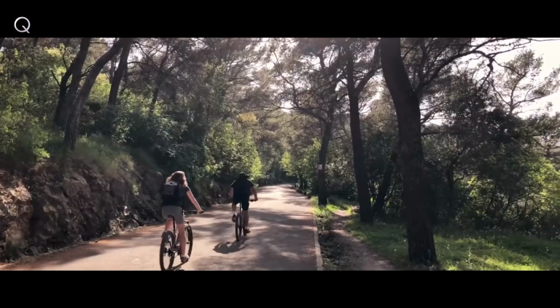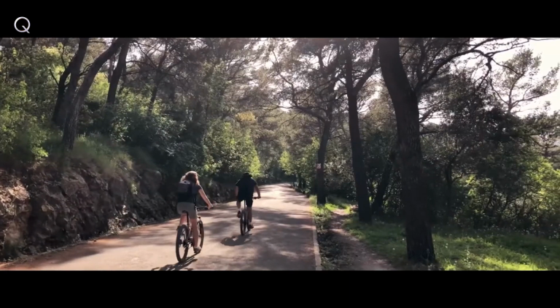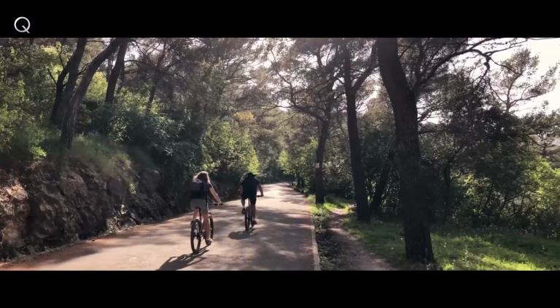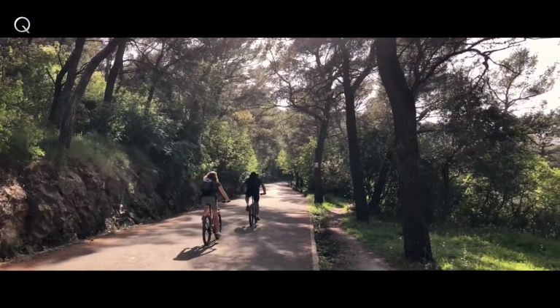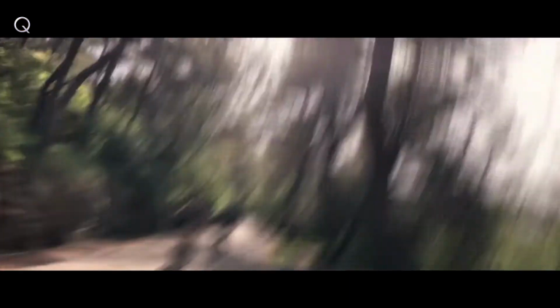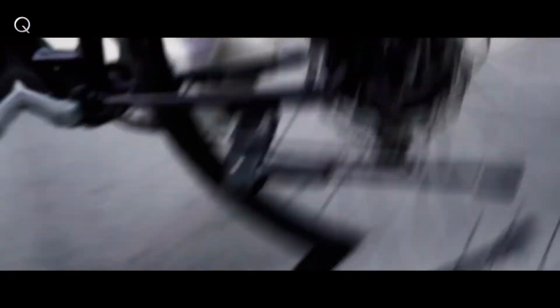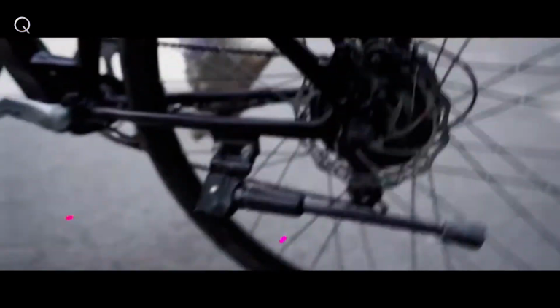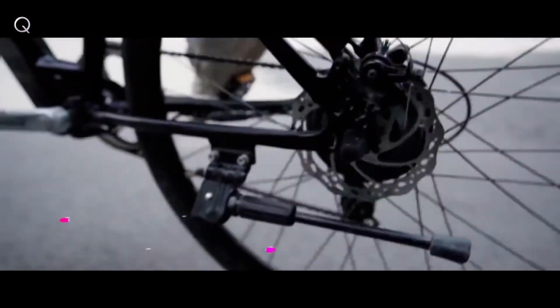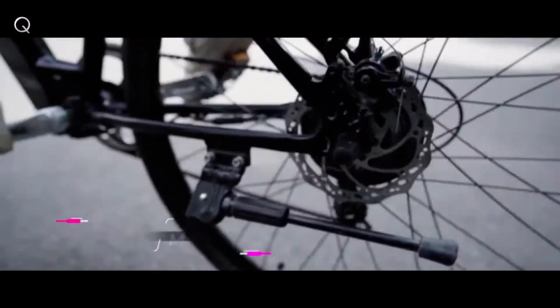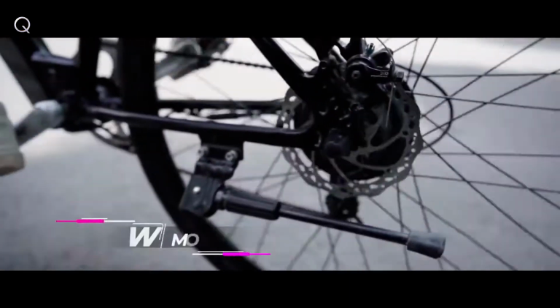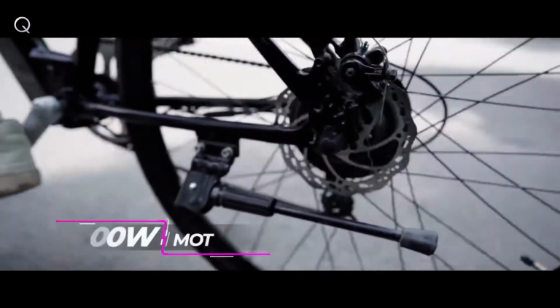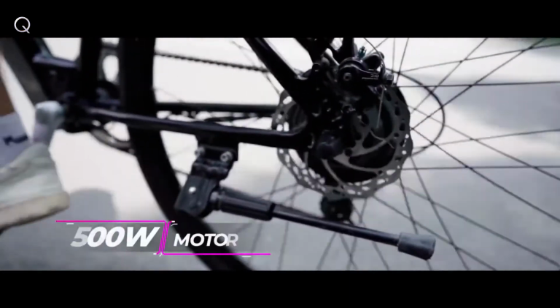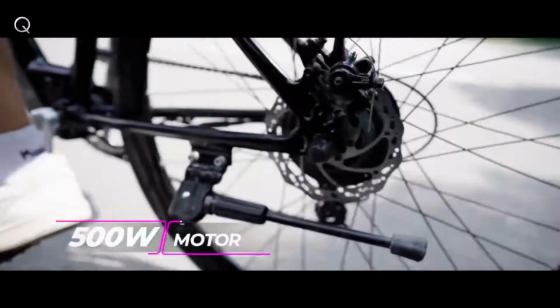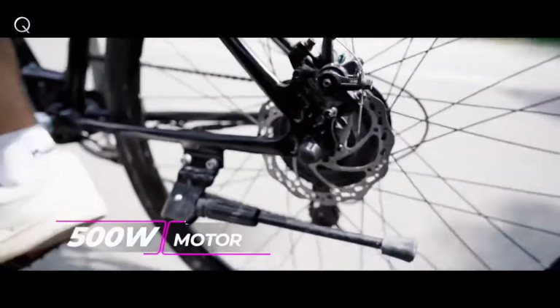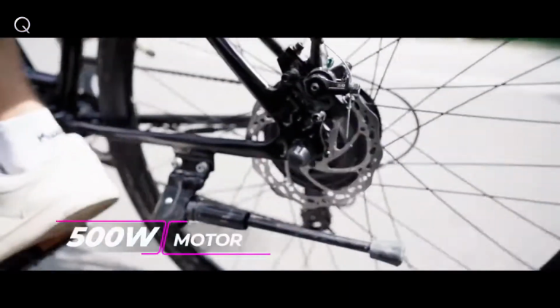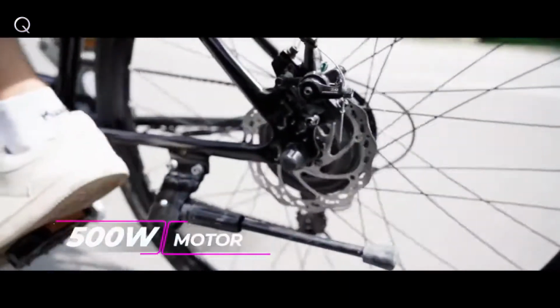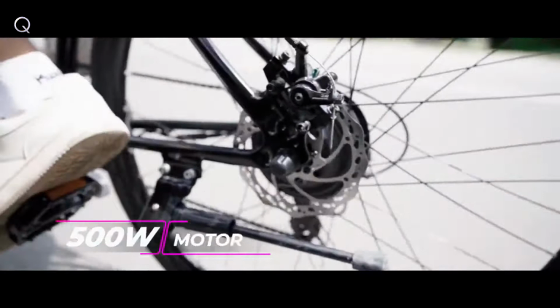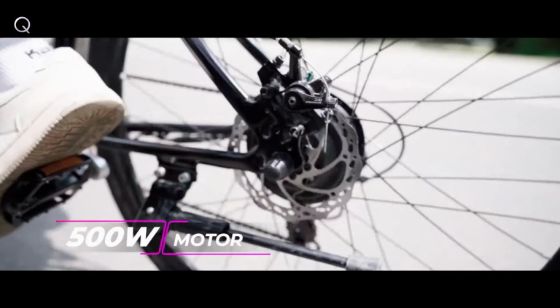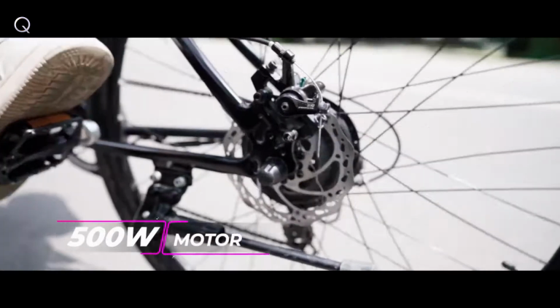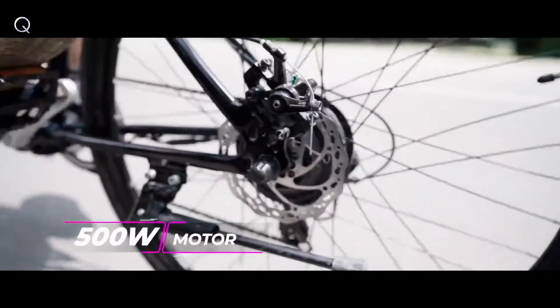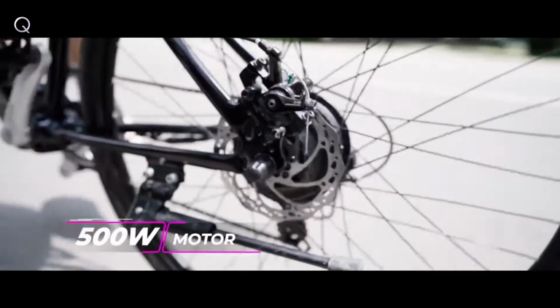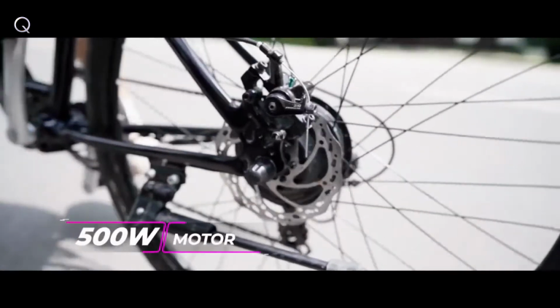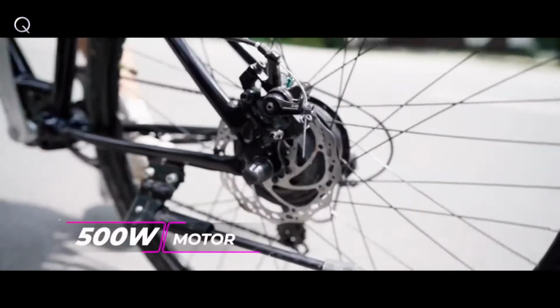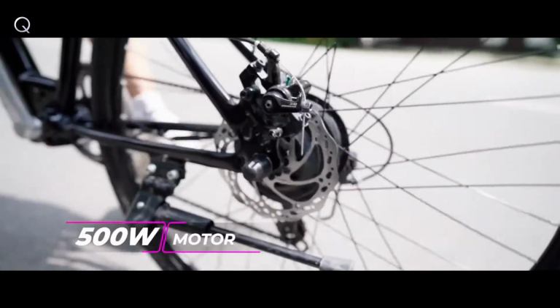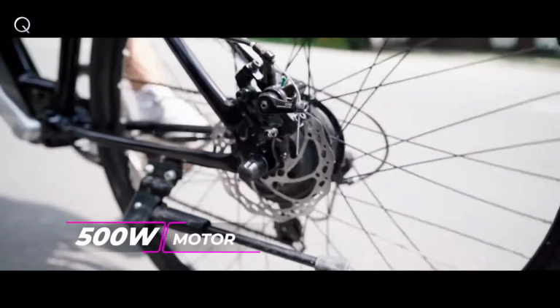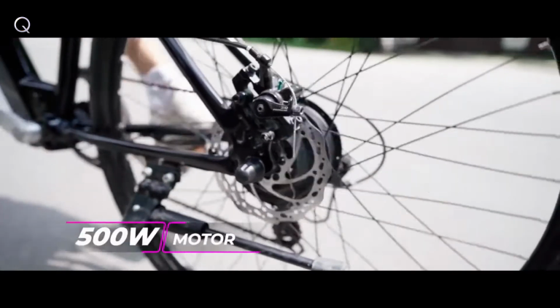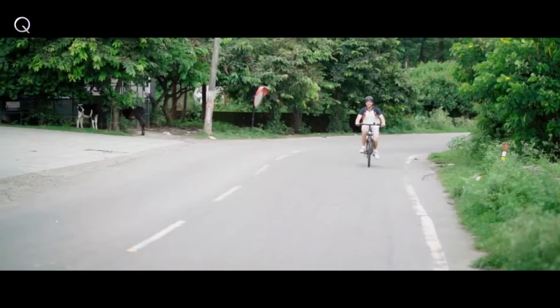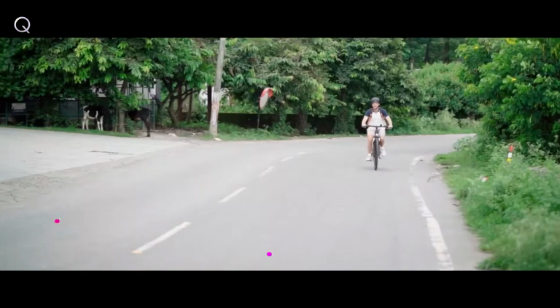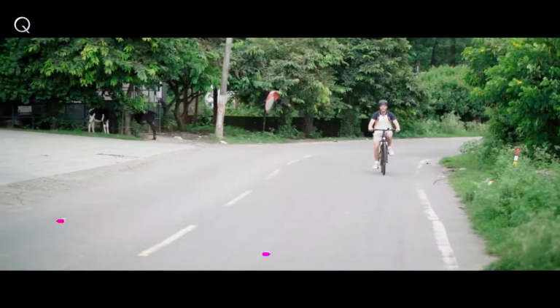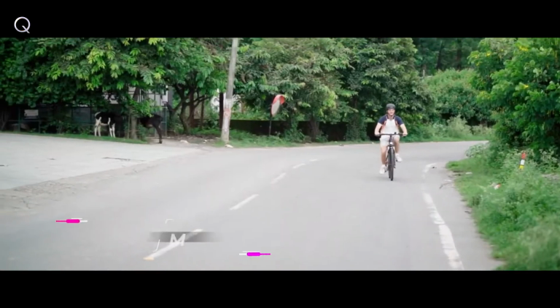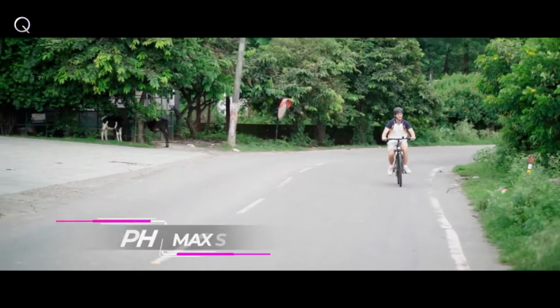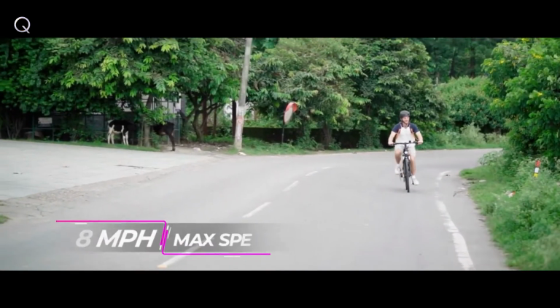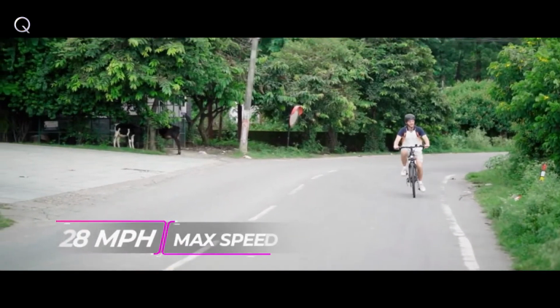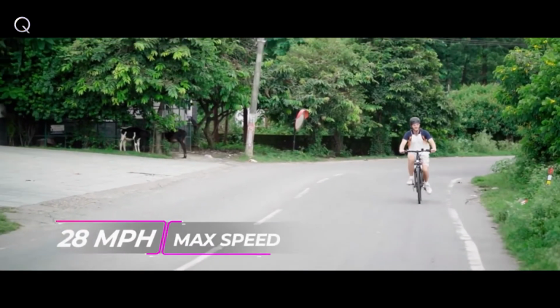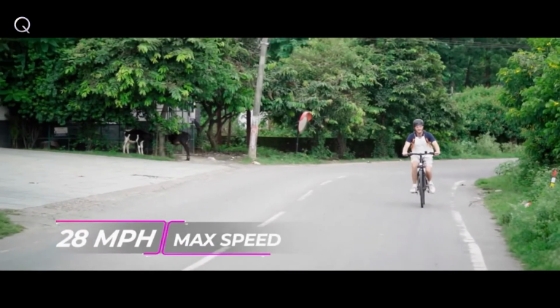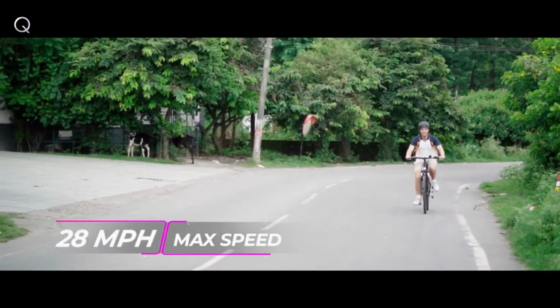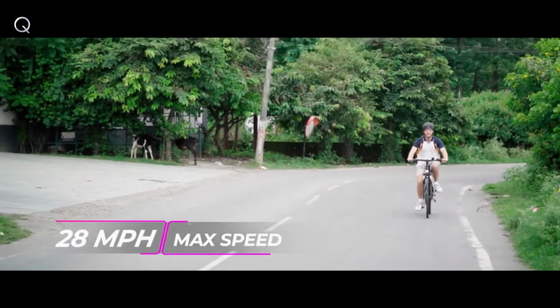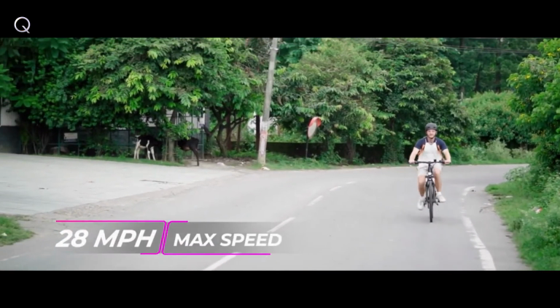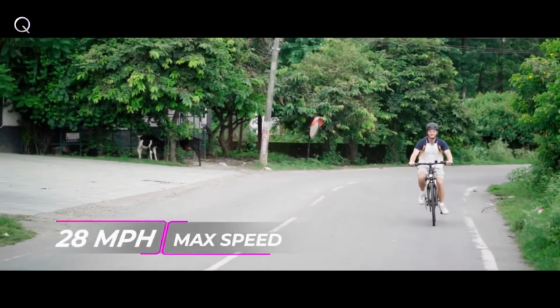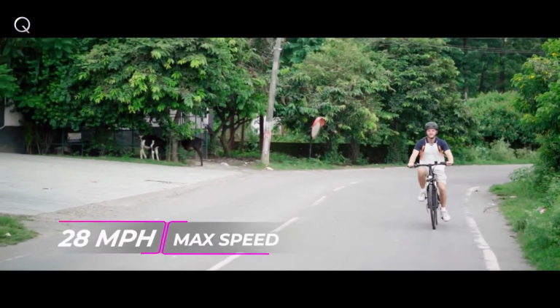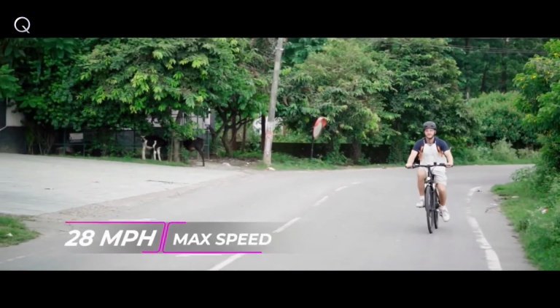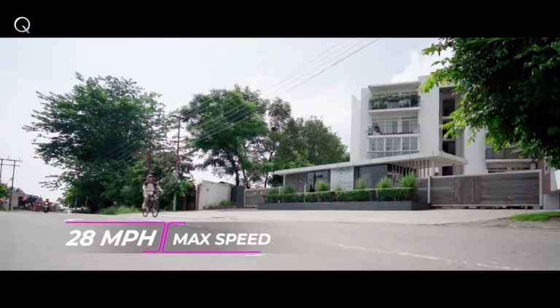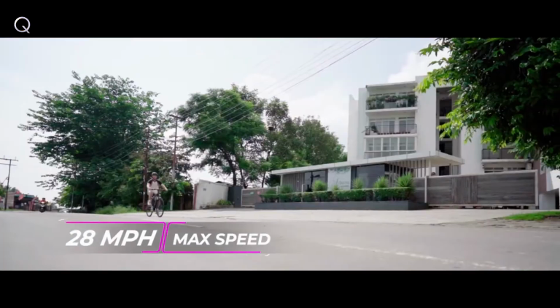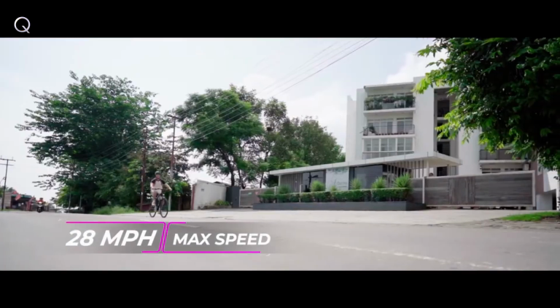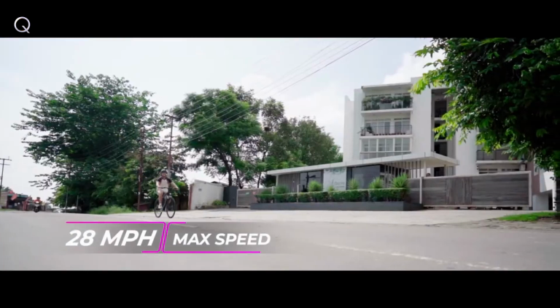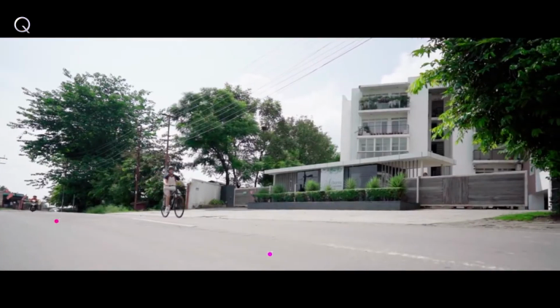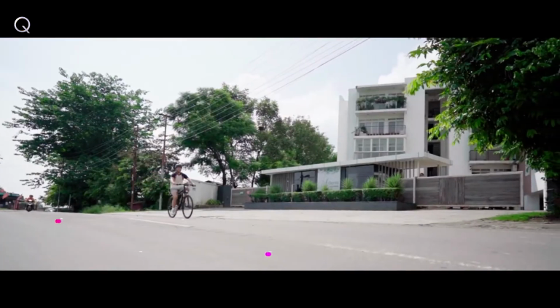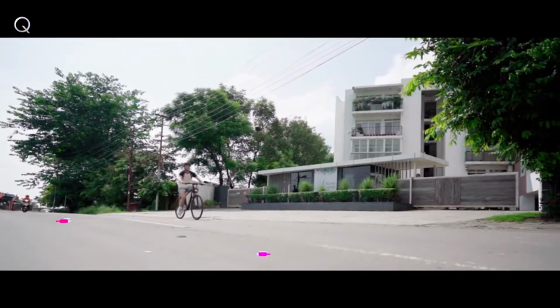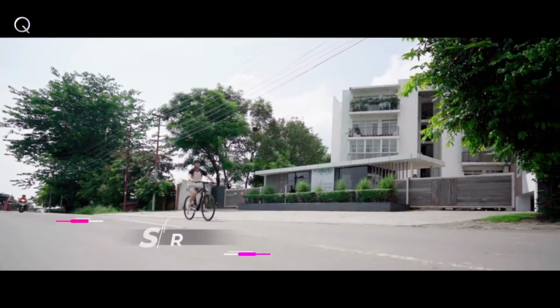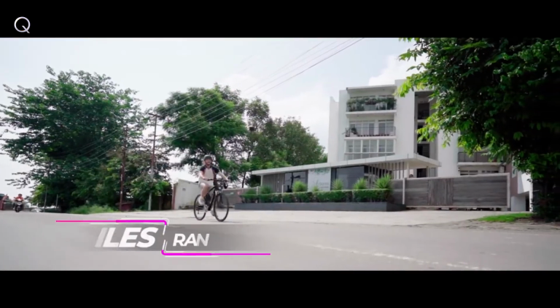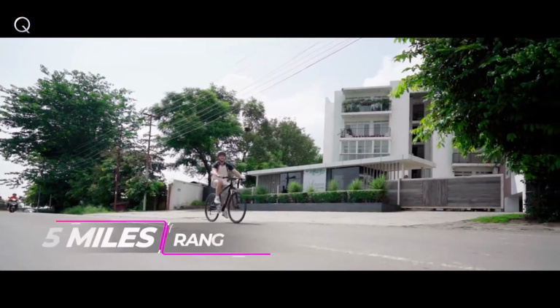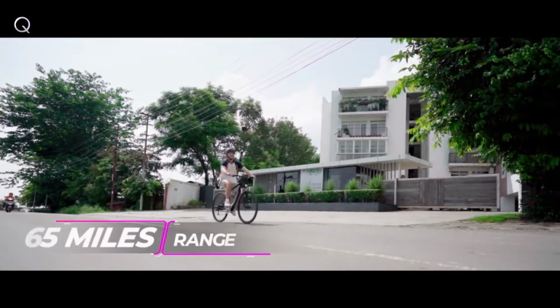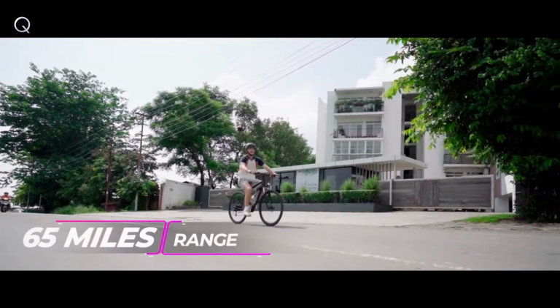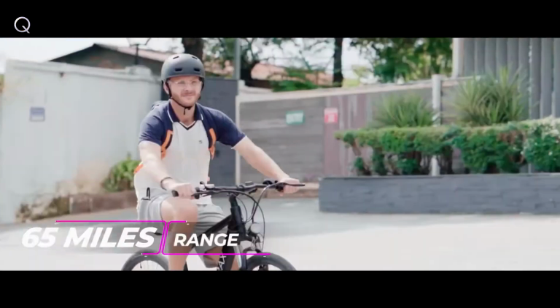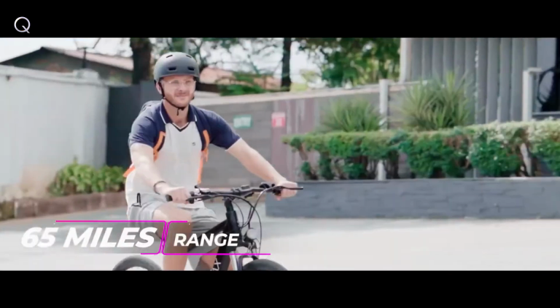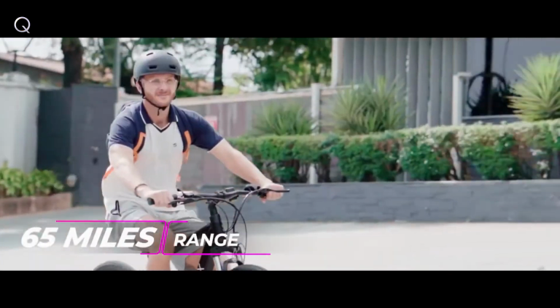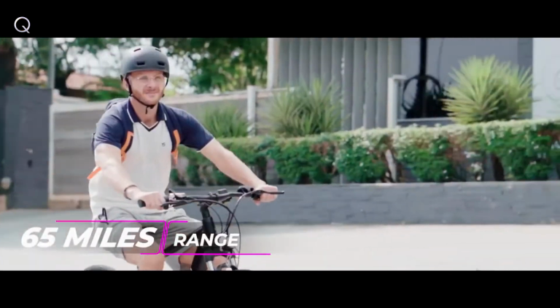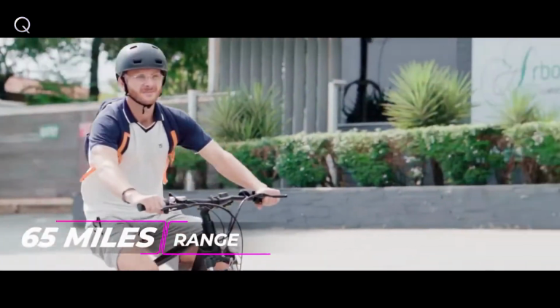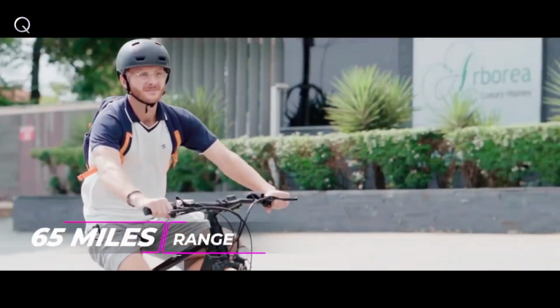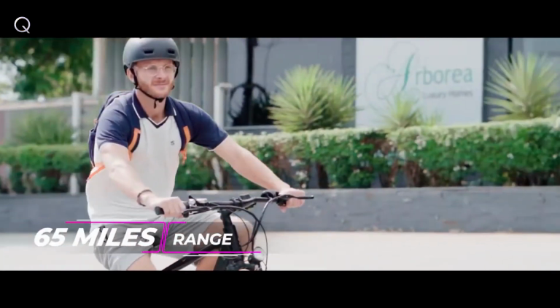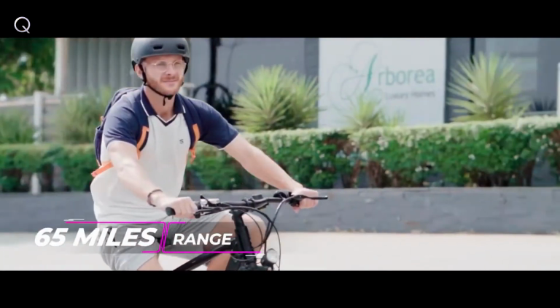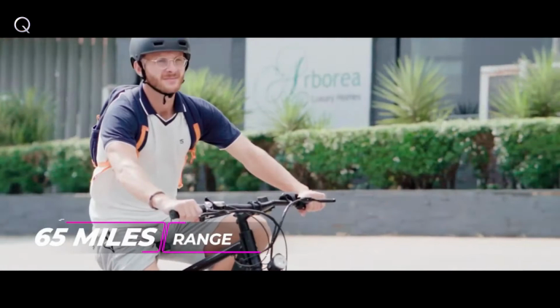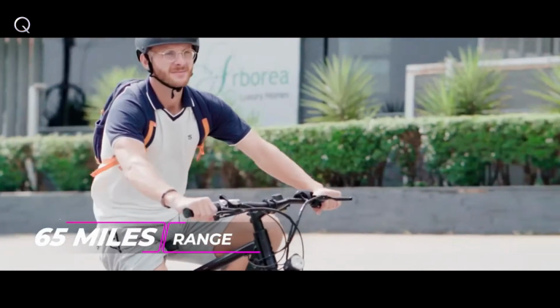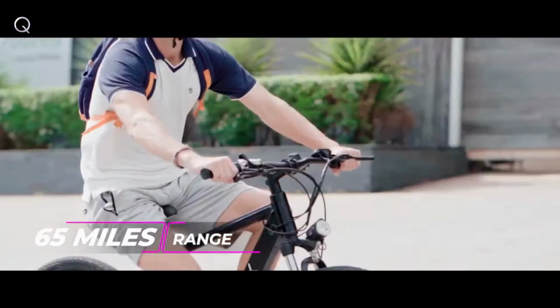With a 500-watt motor, it gives you the power of riding at 28 miles per hour and a range of 65 miles.